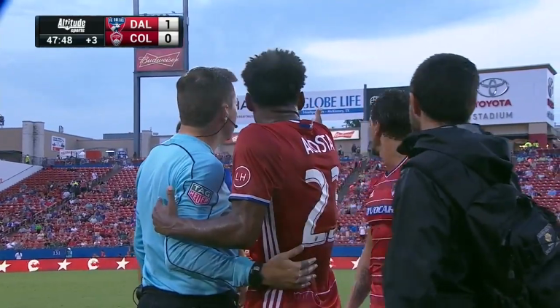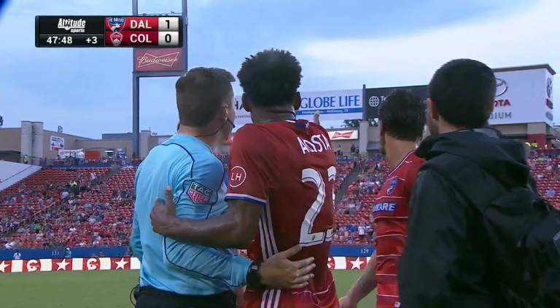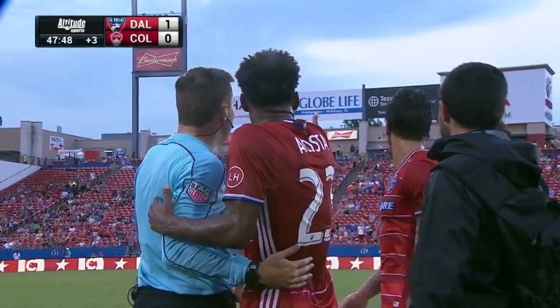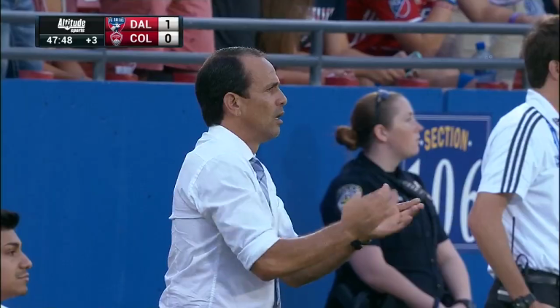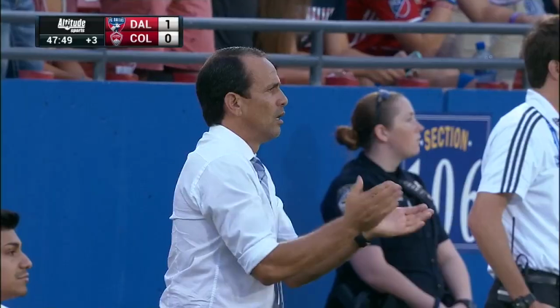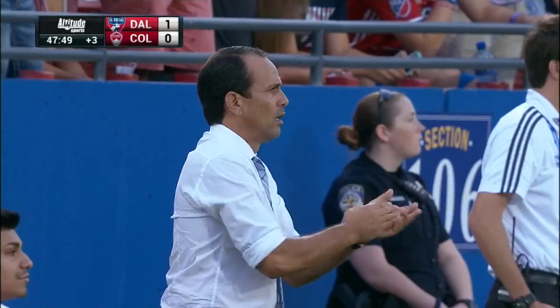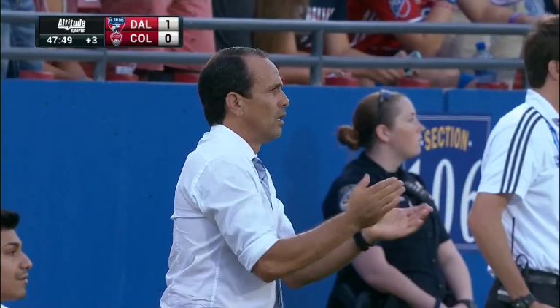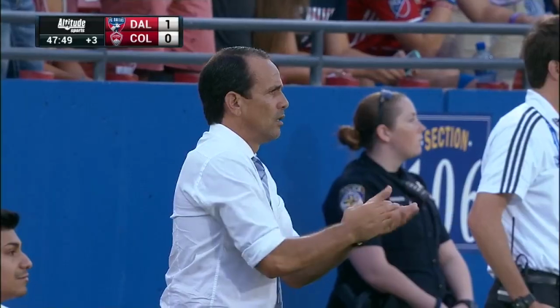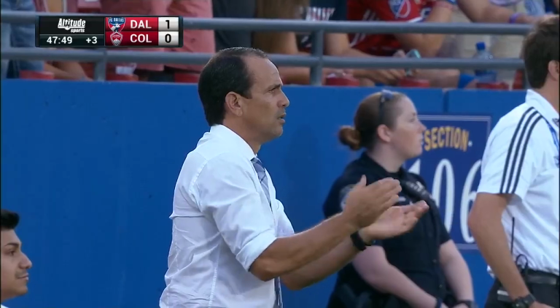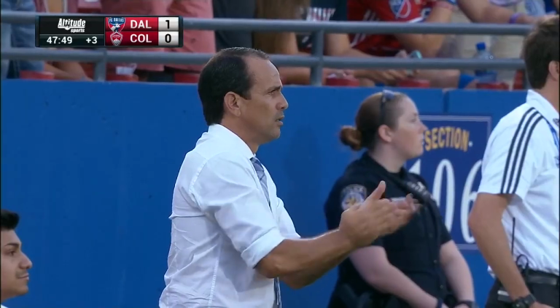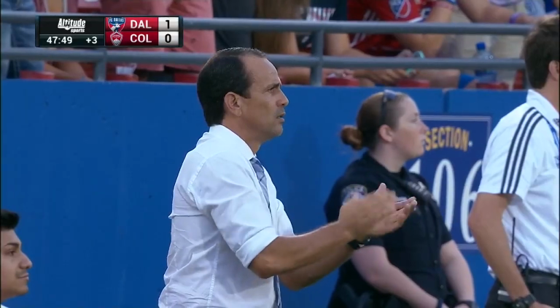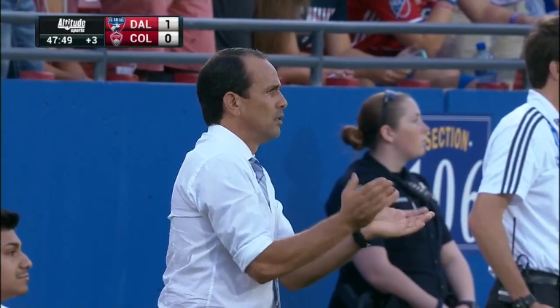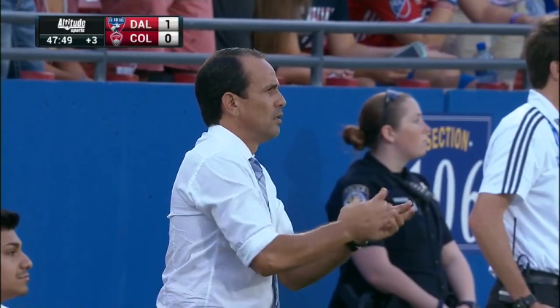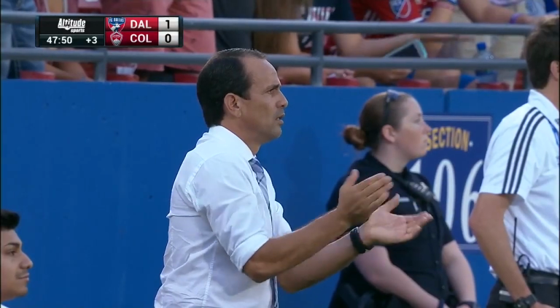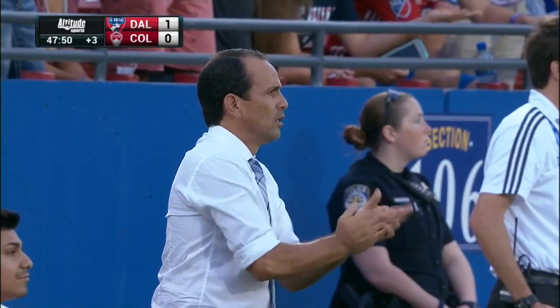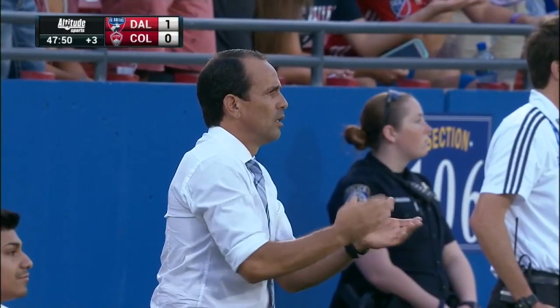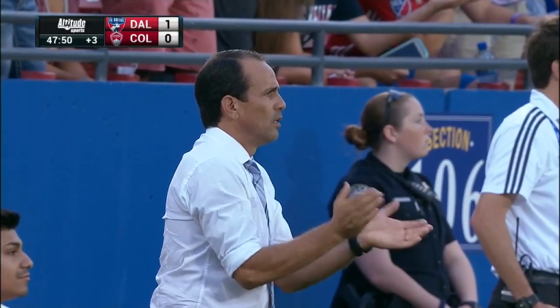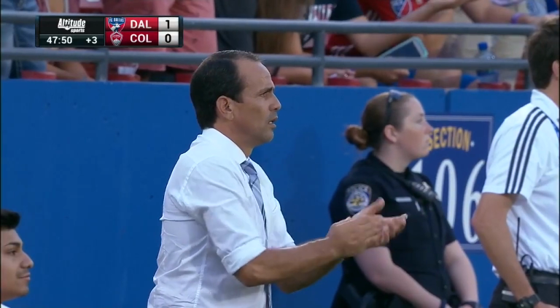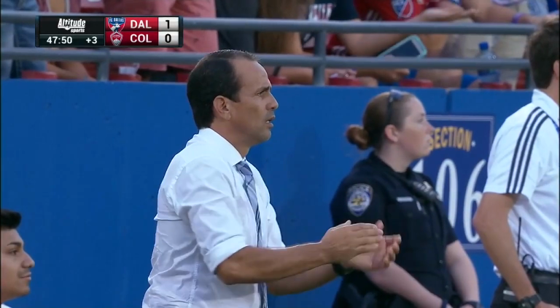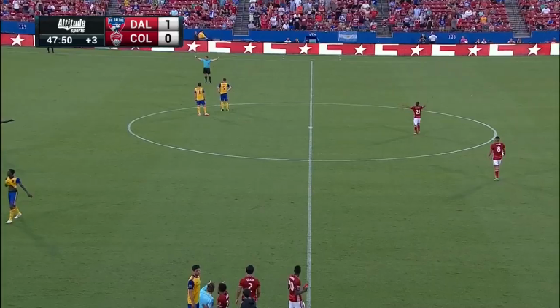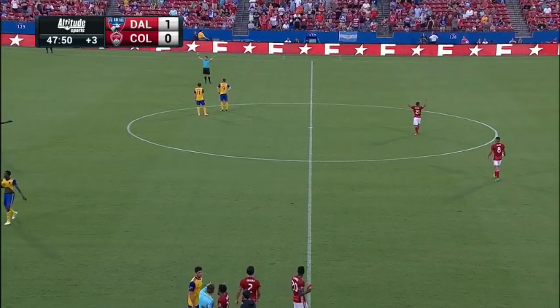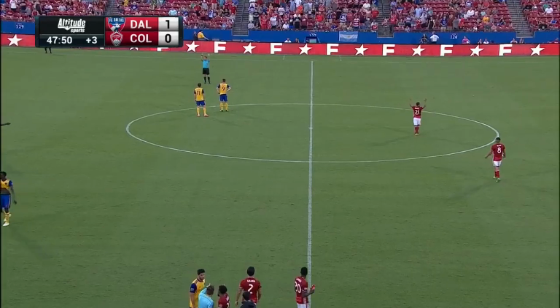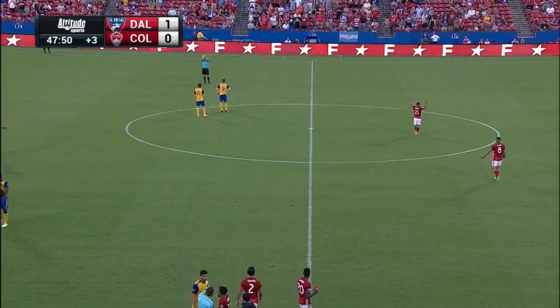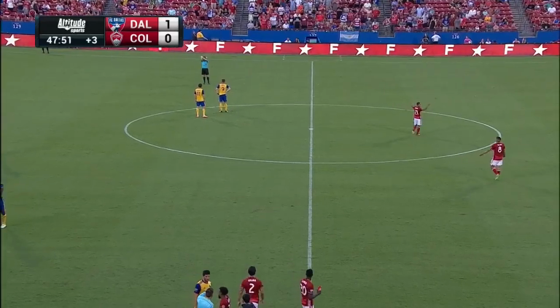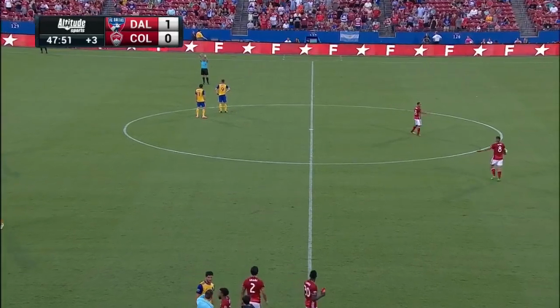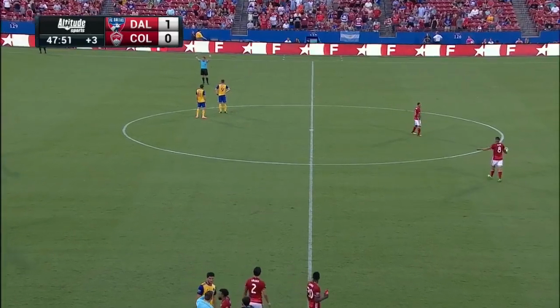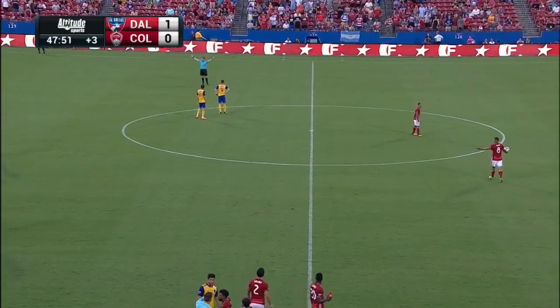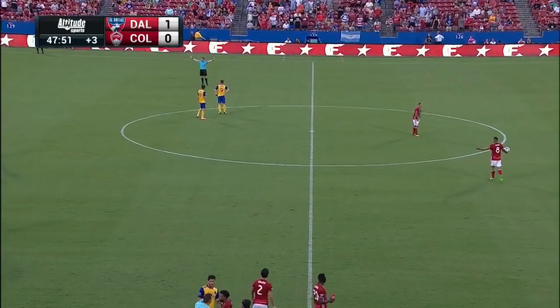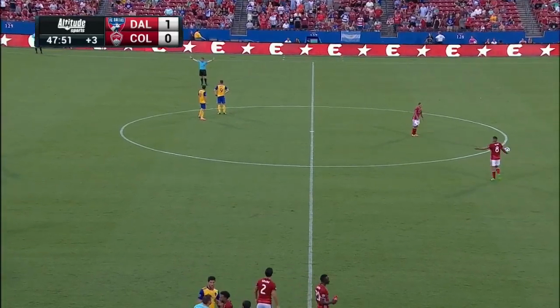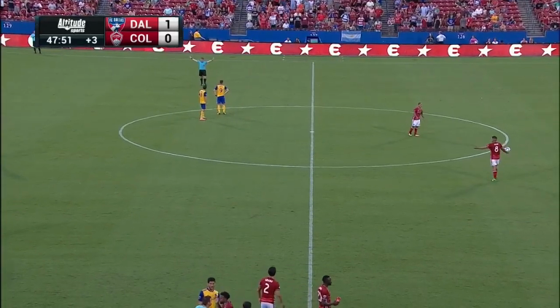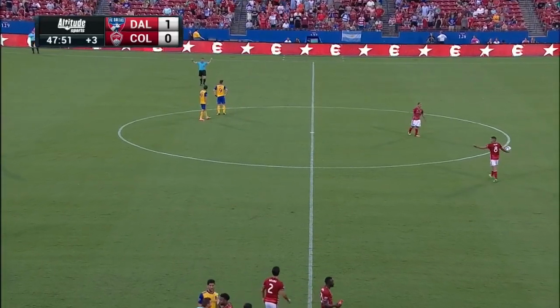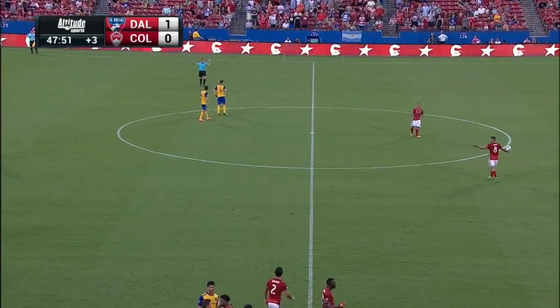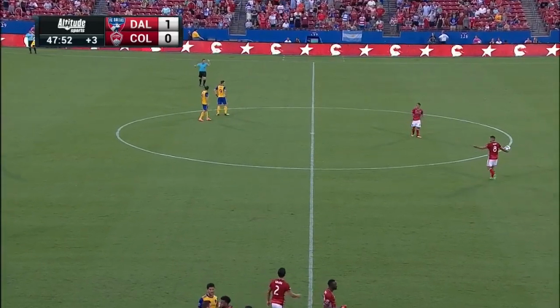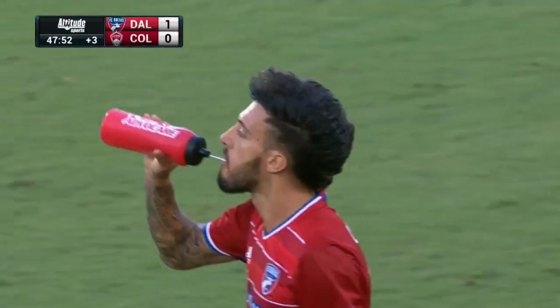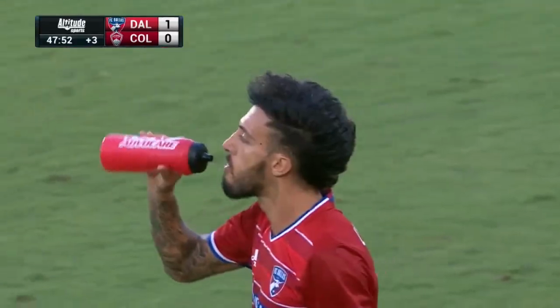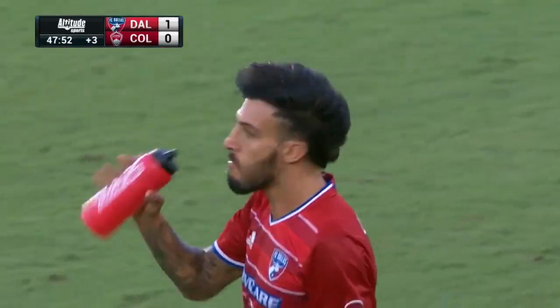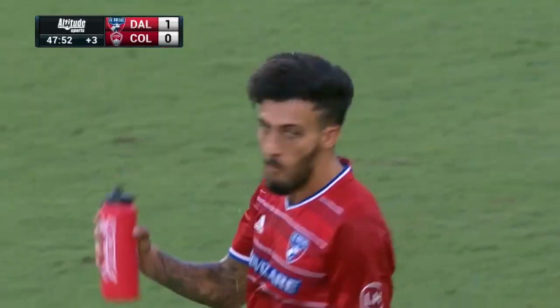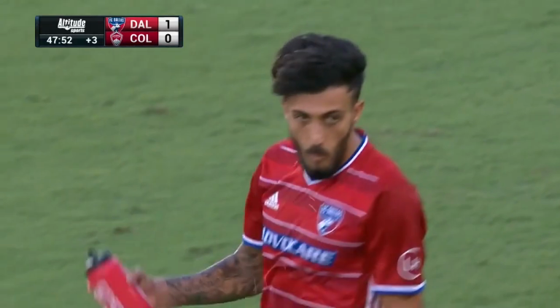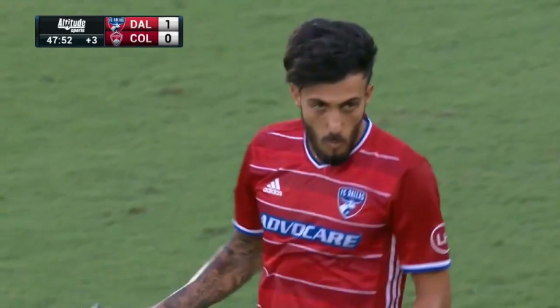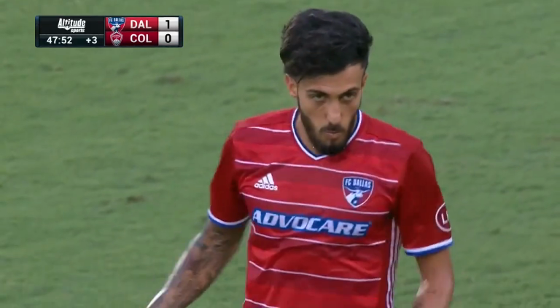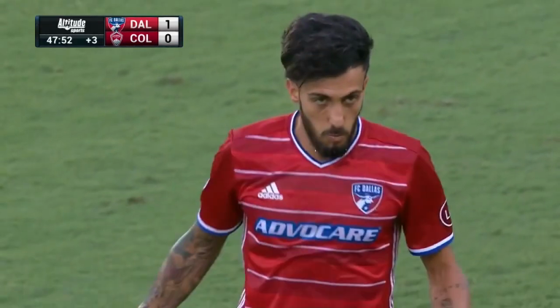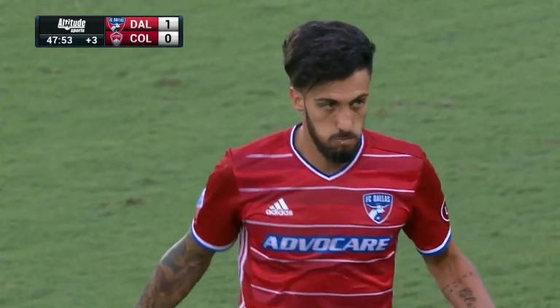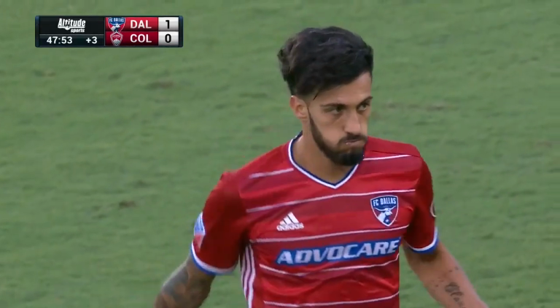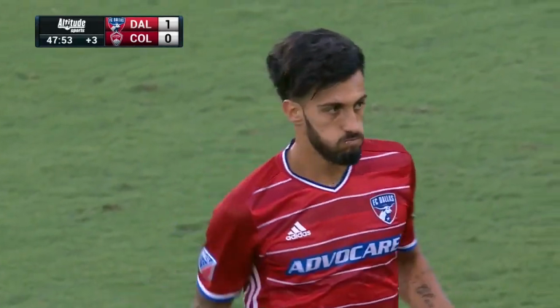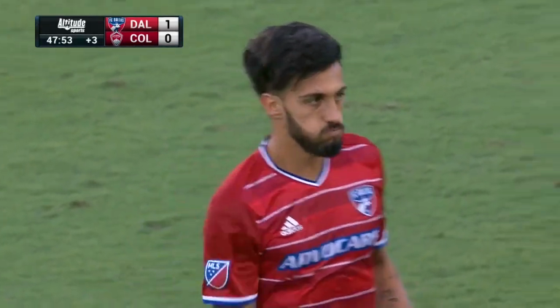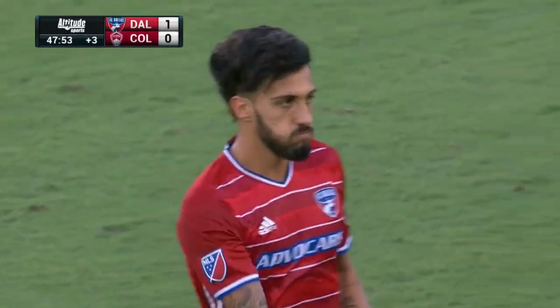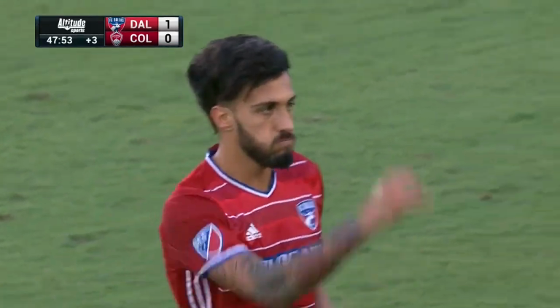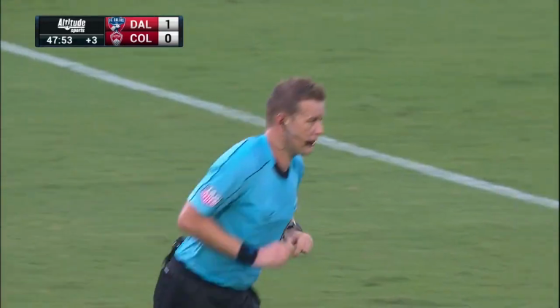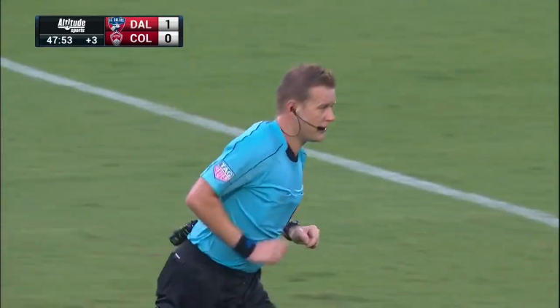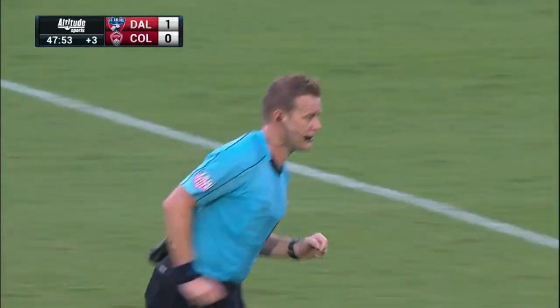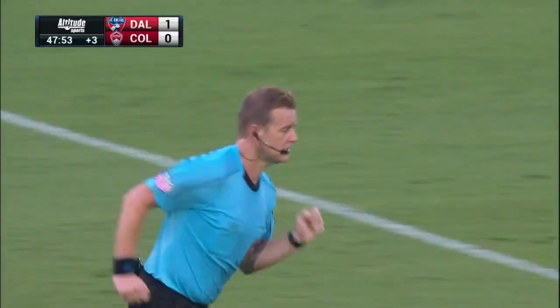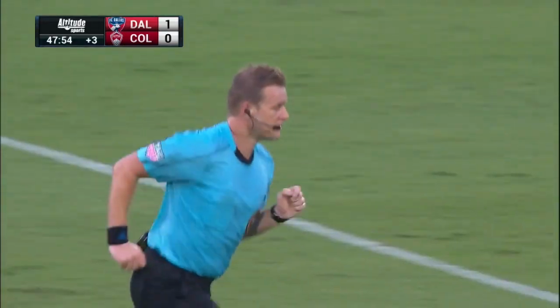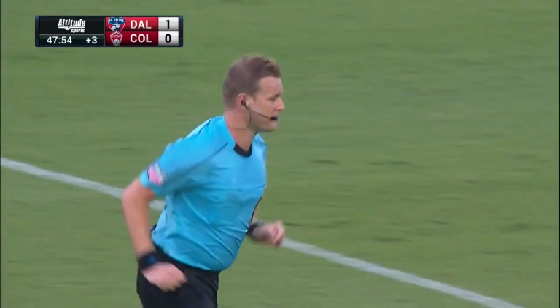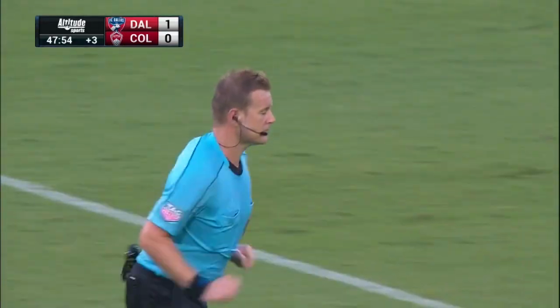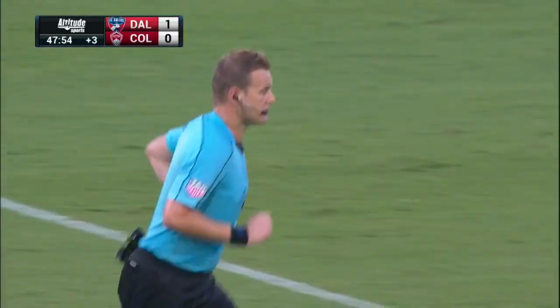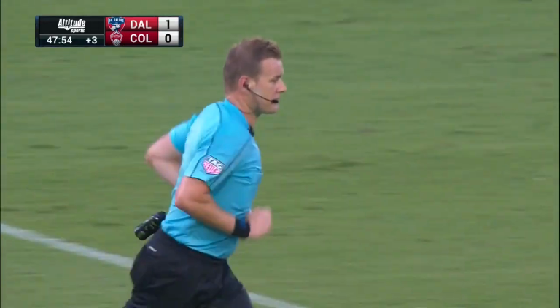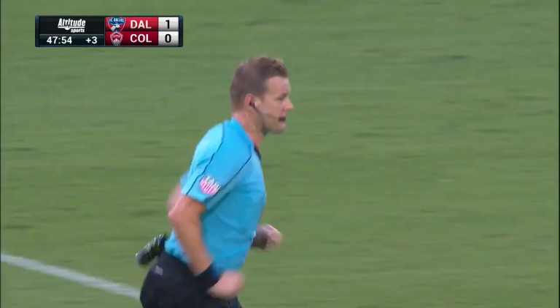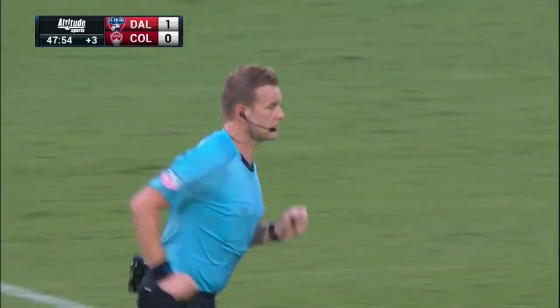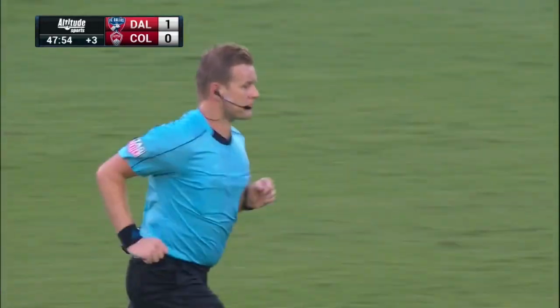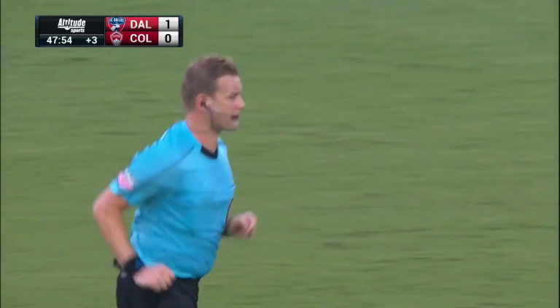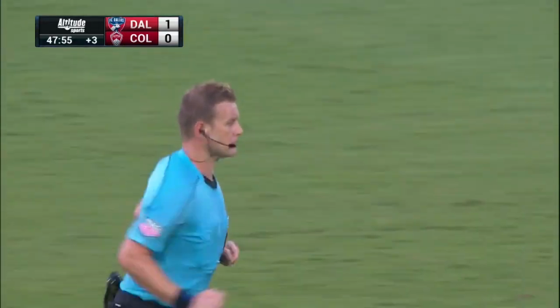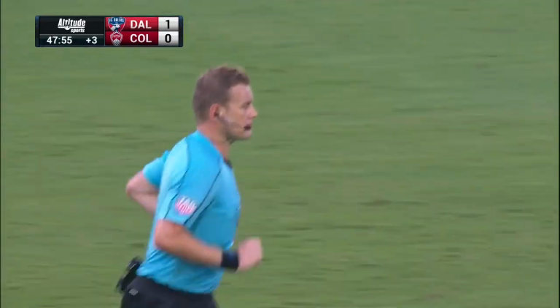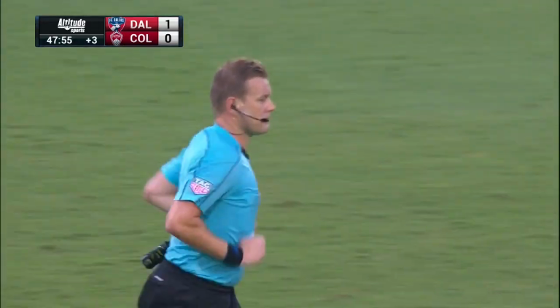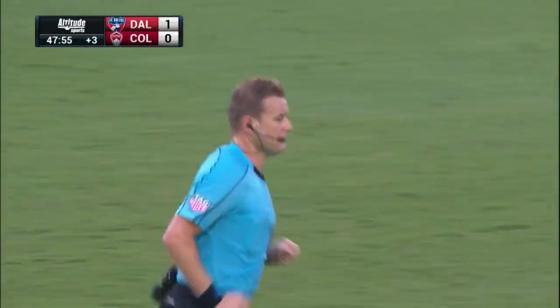Nice challenge from Atiba Harris. Colmar. Lama, watching the ball, trying to stay onside.